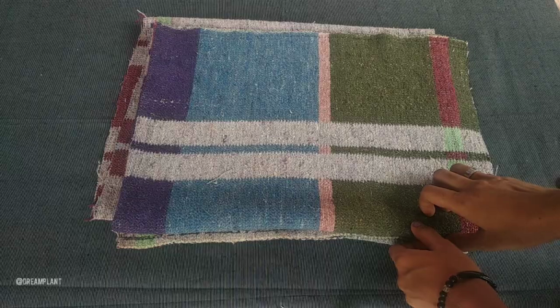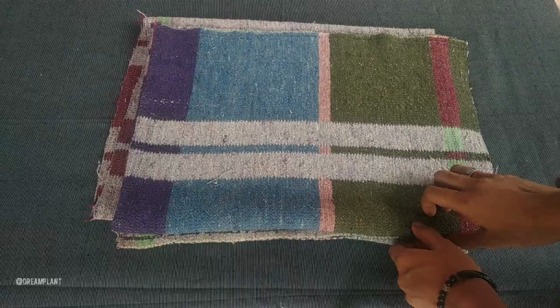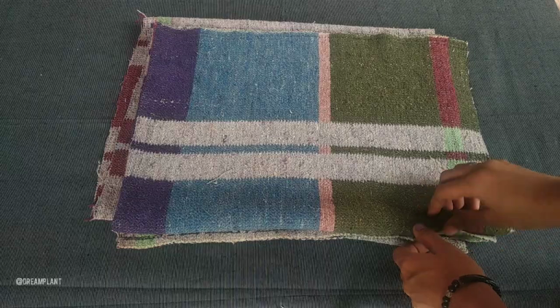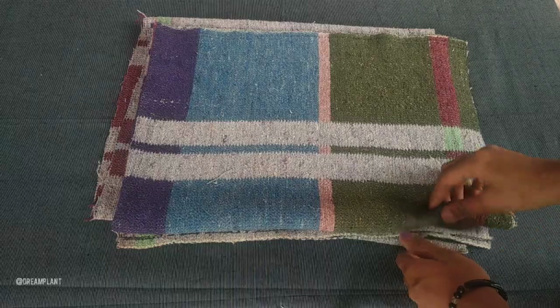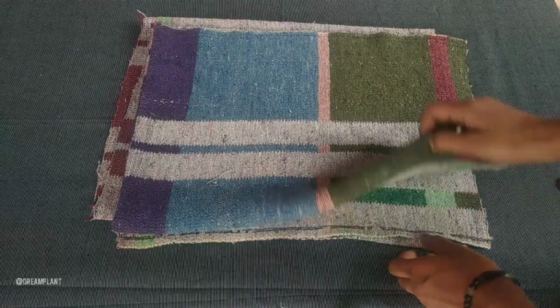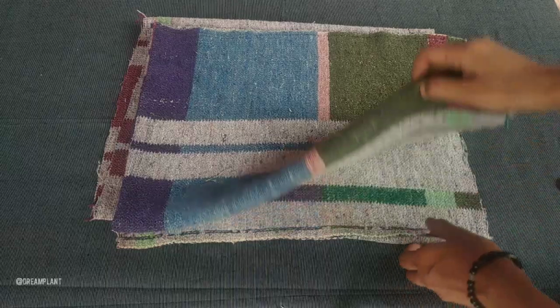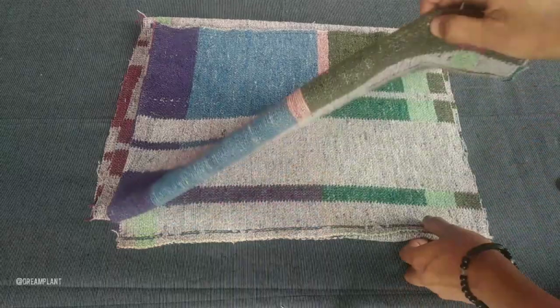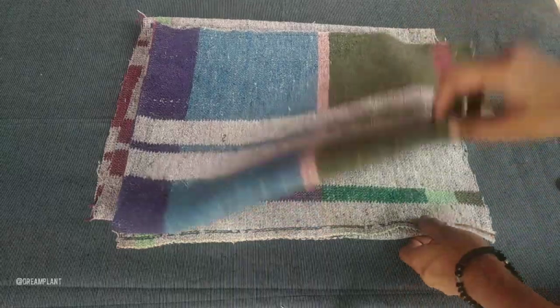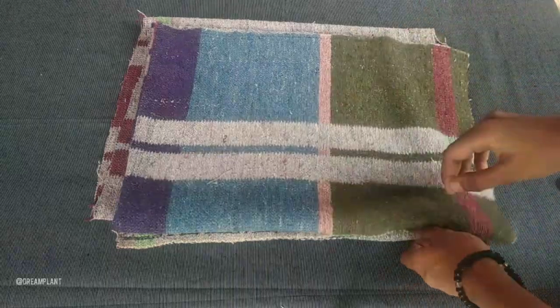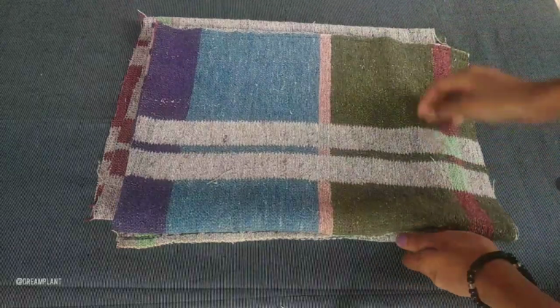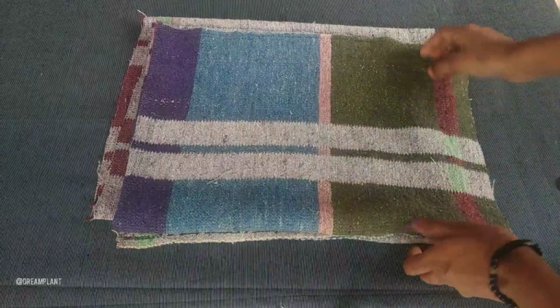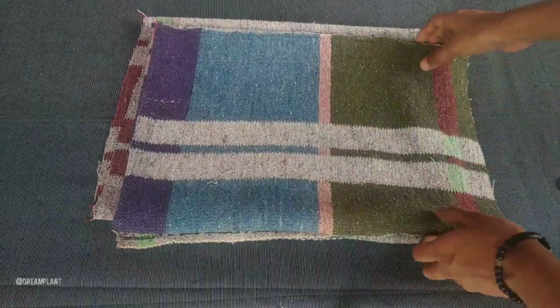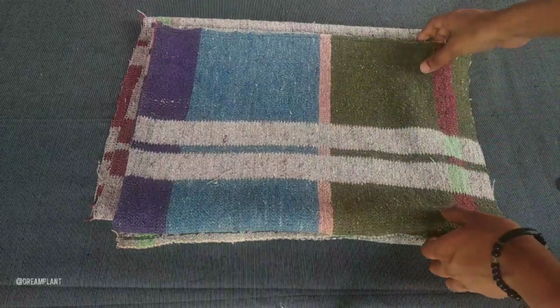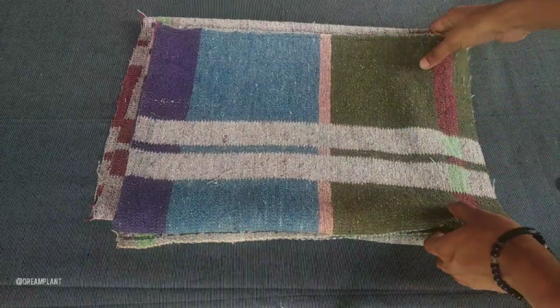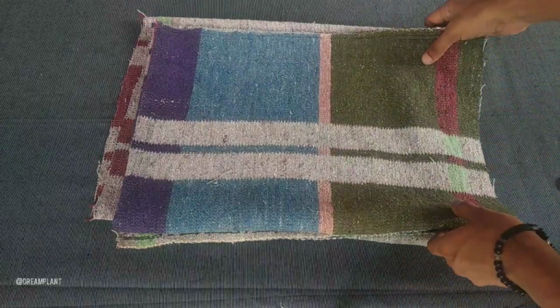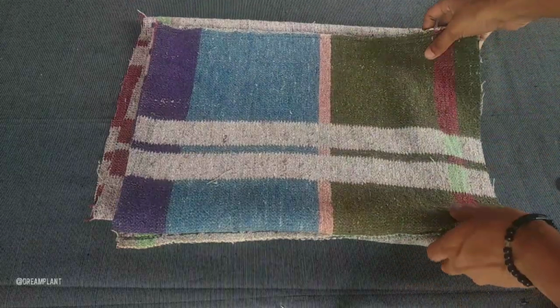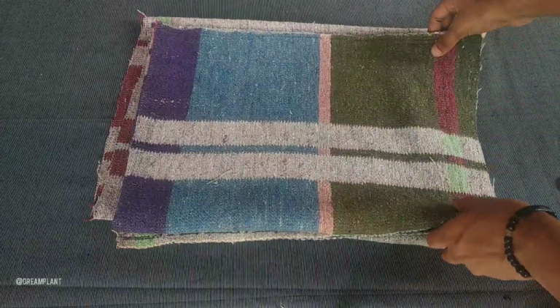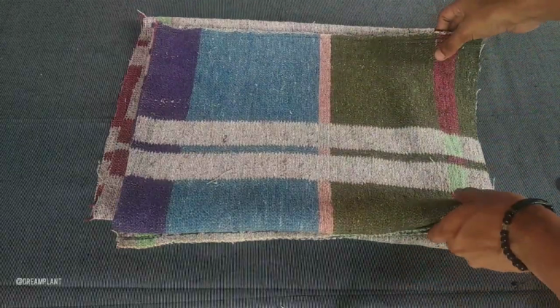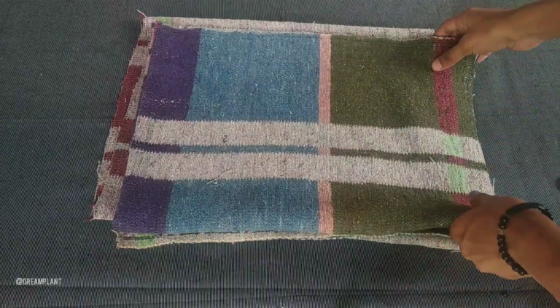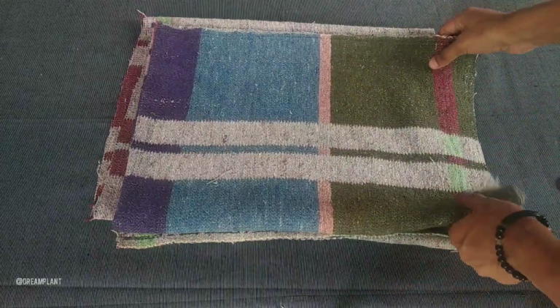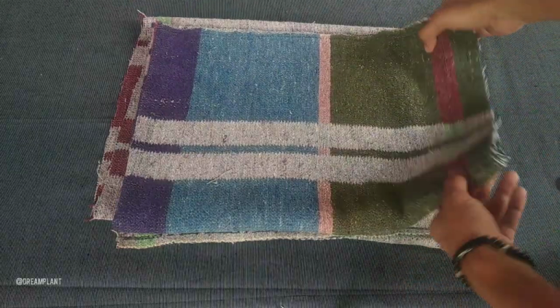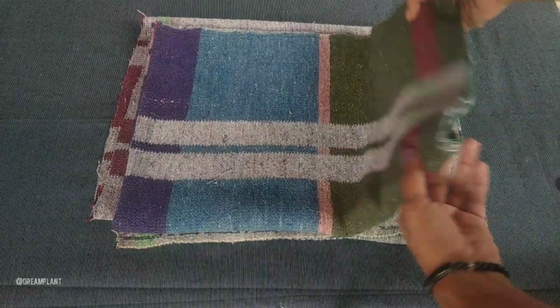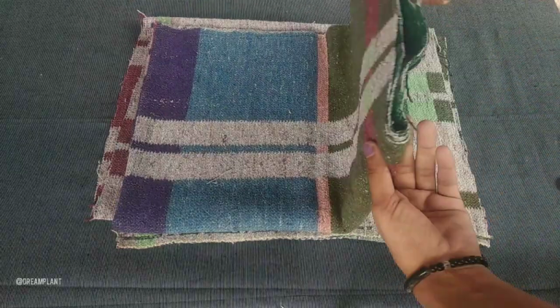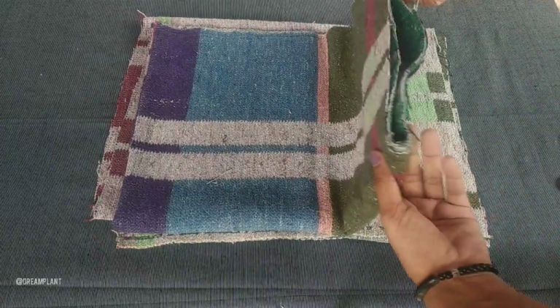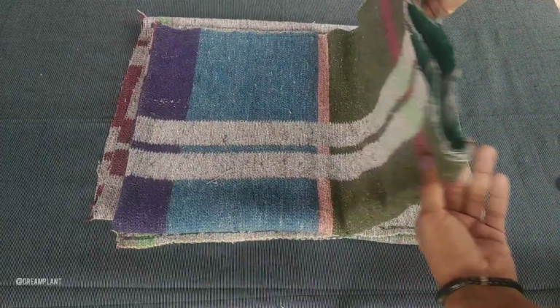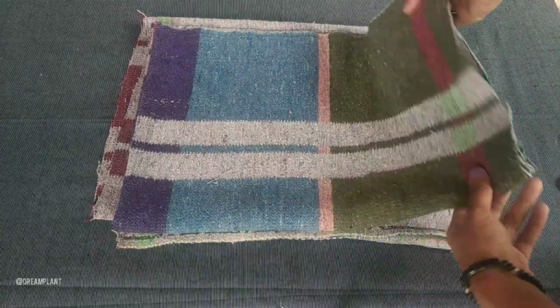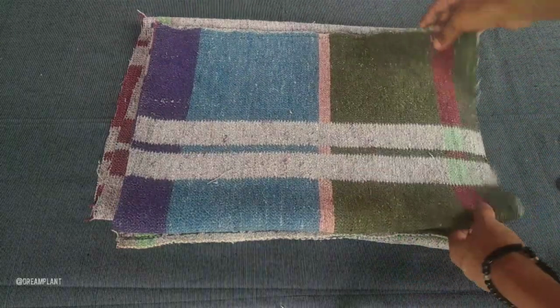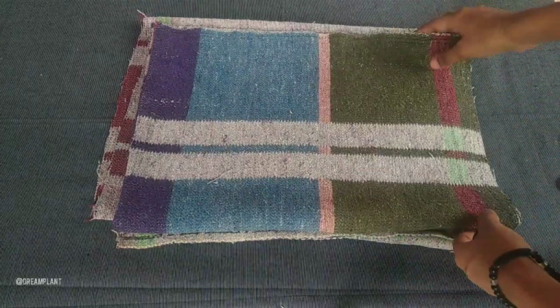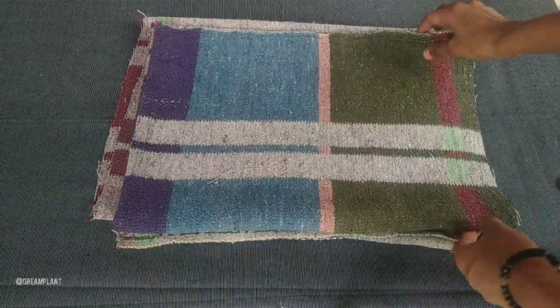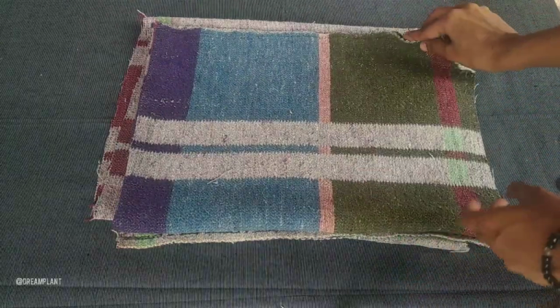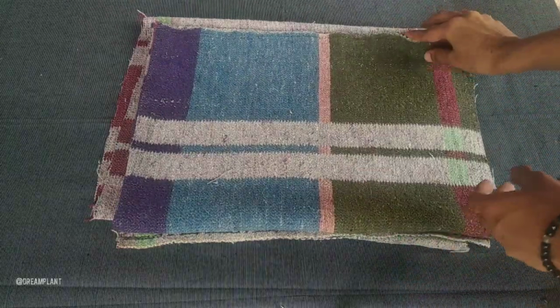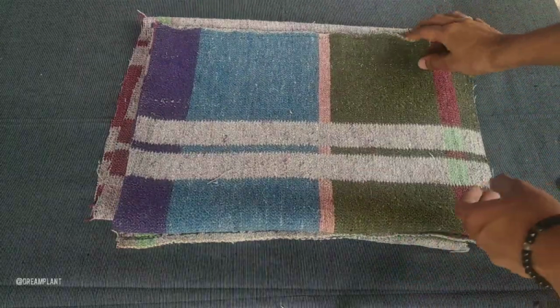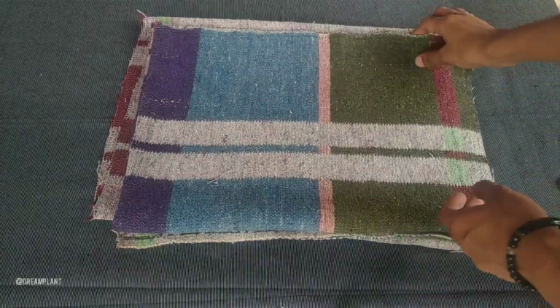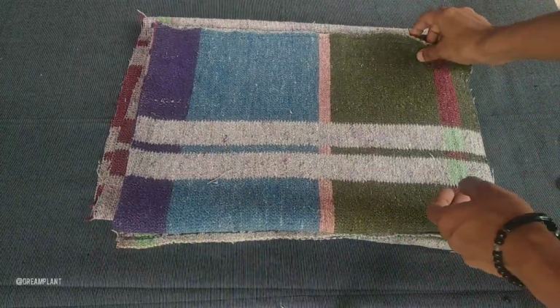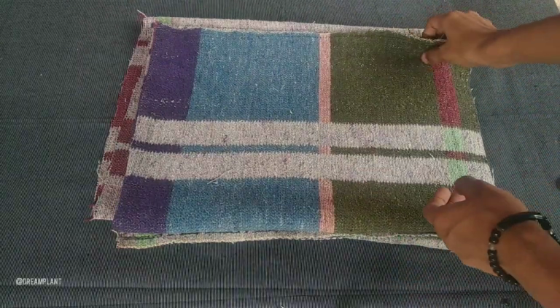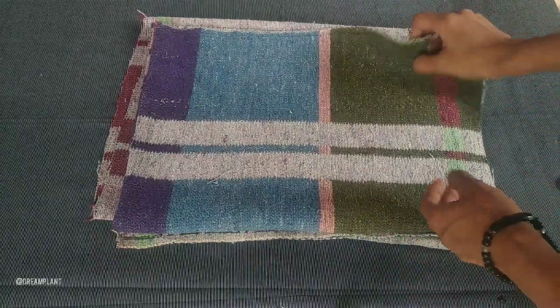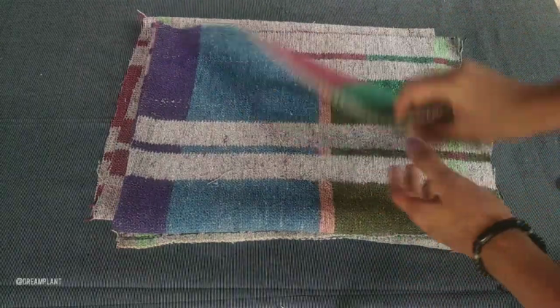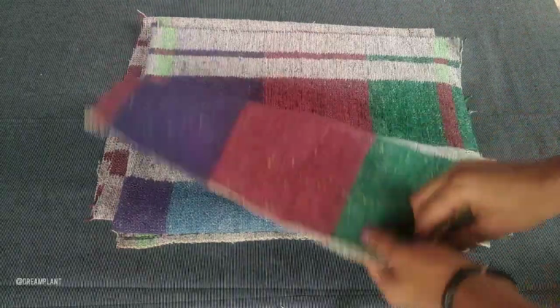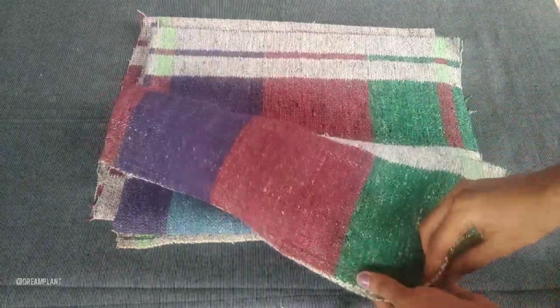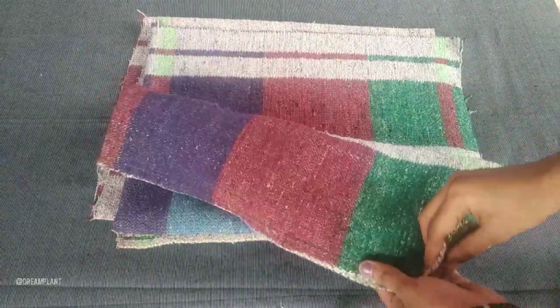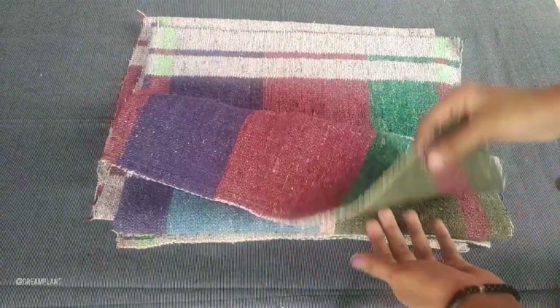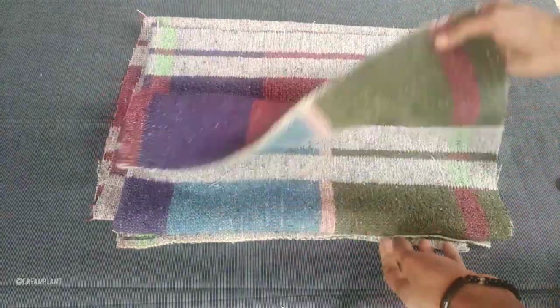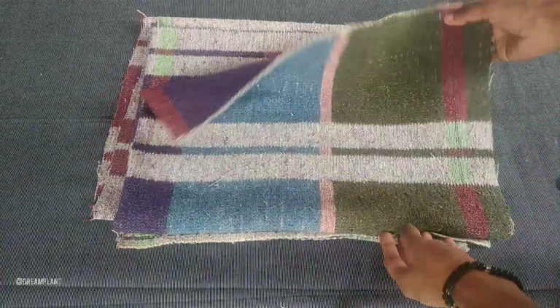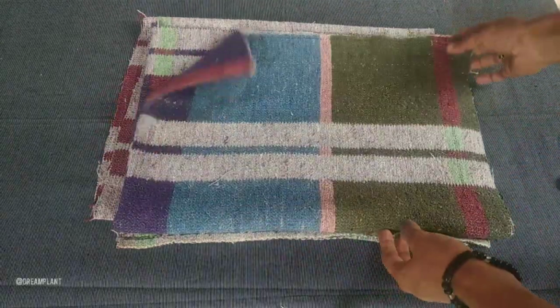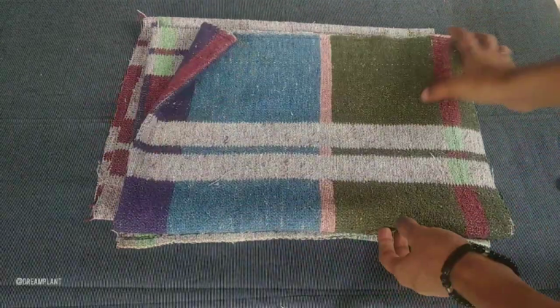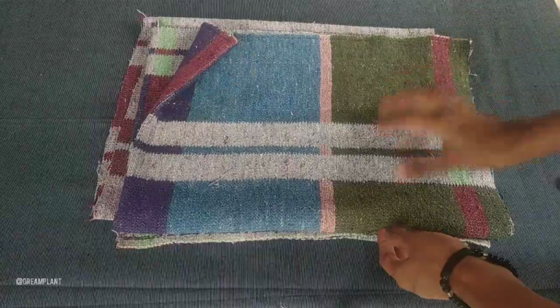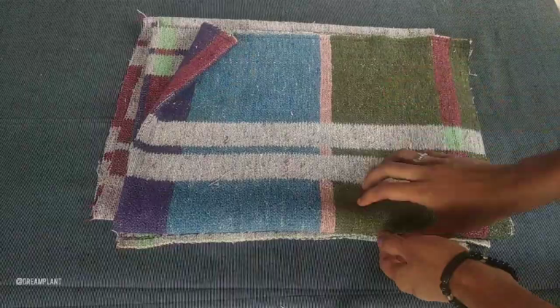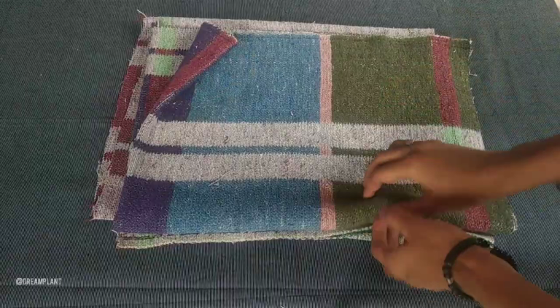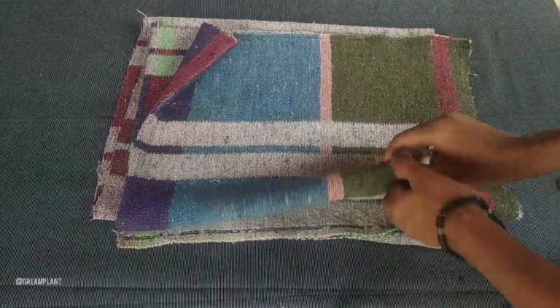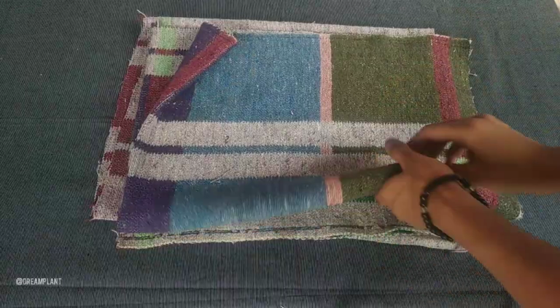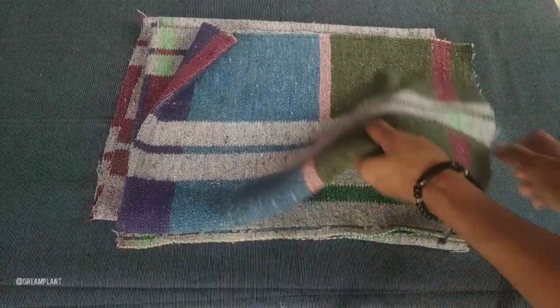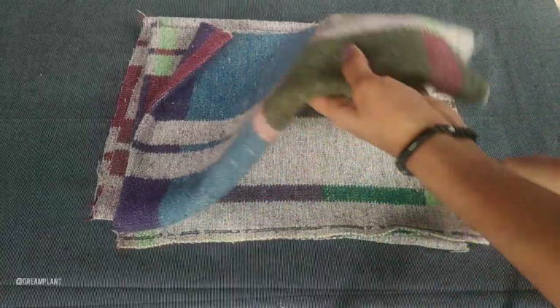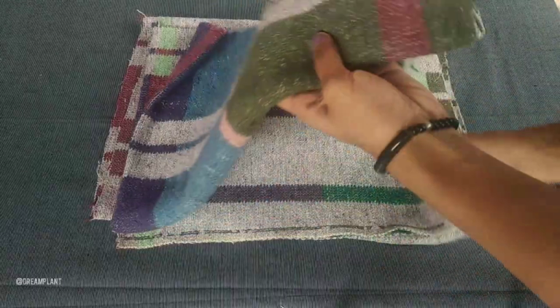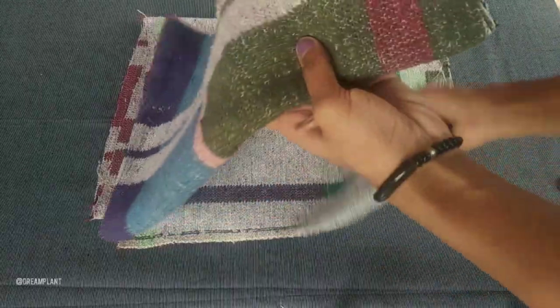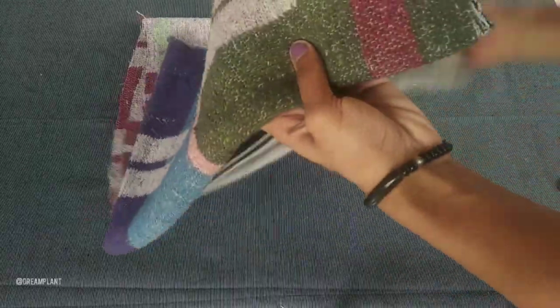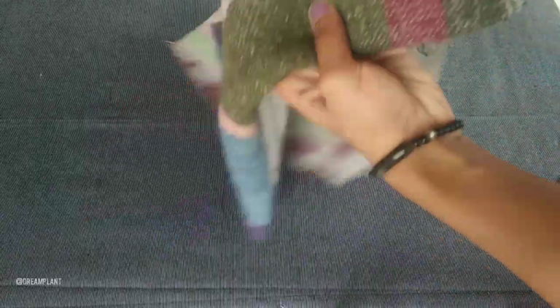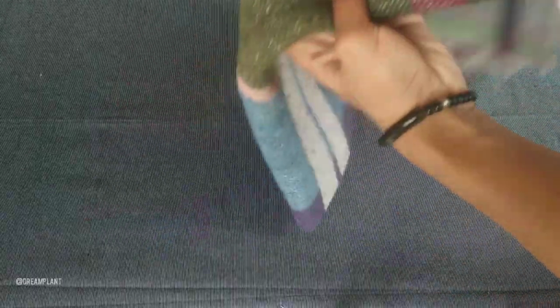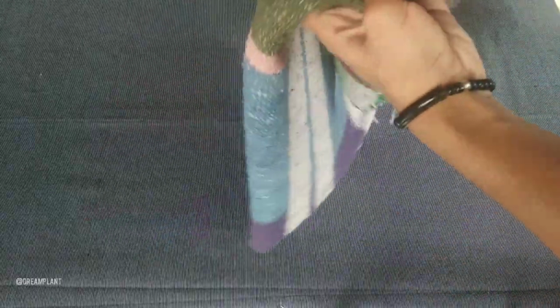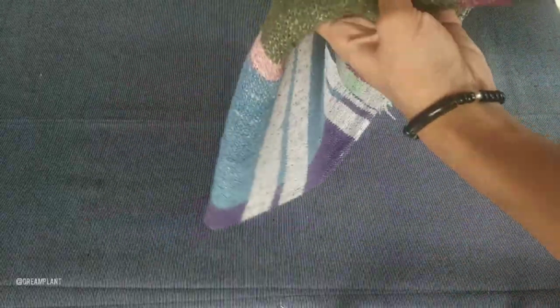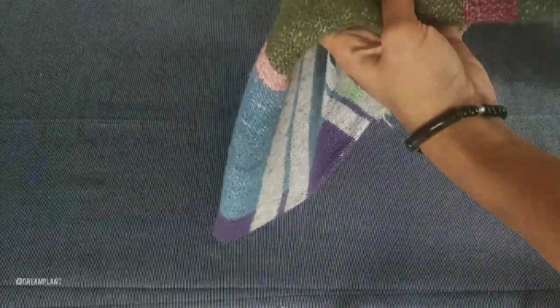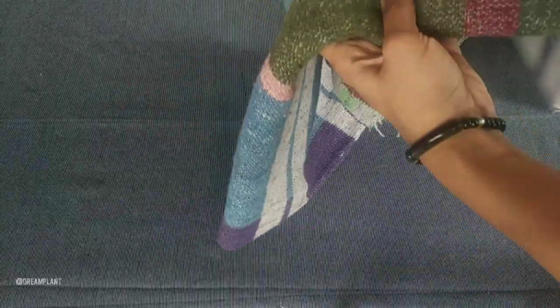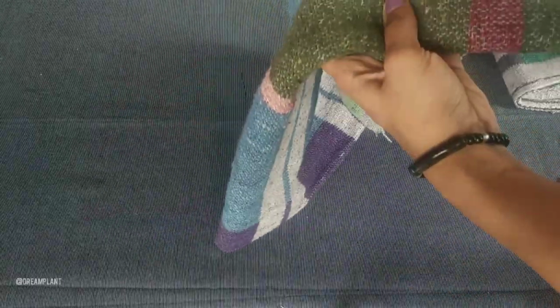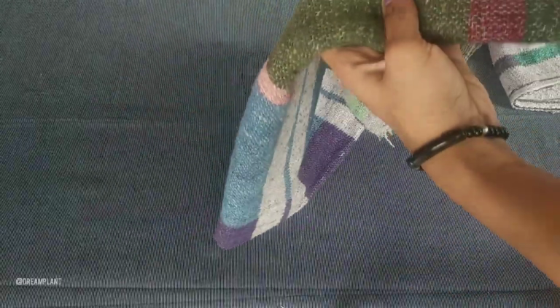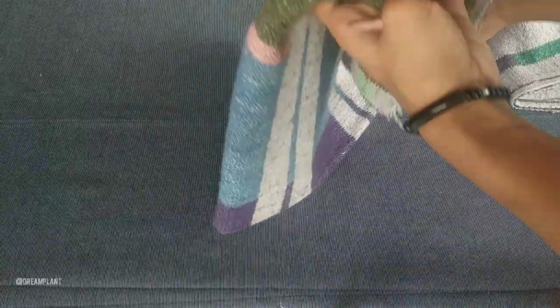Hey my dears, welcome back to my channel. In this video, a complete door mat is made. We have used a small door mat.